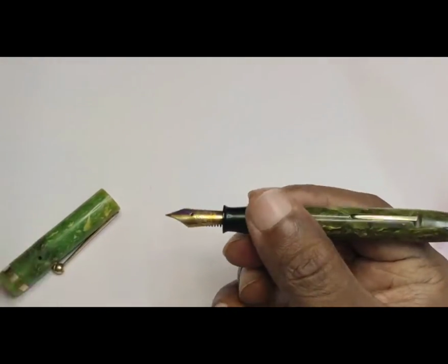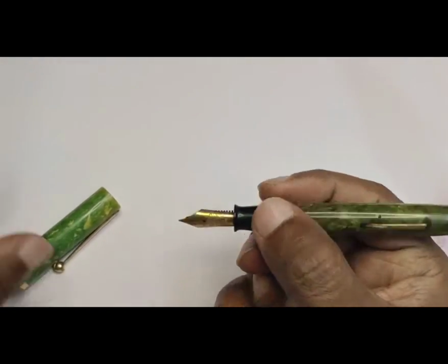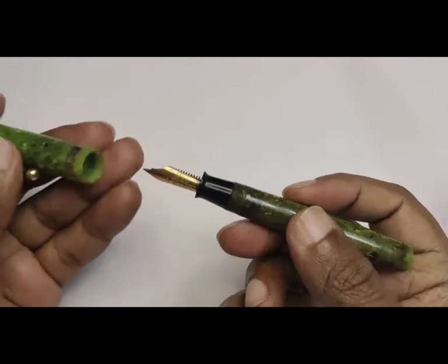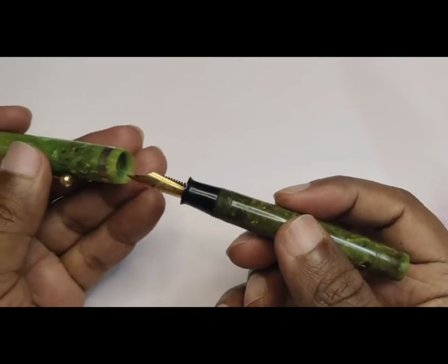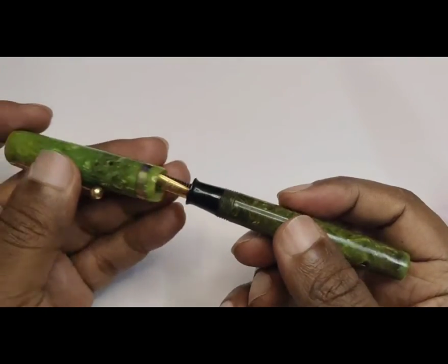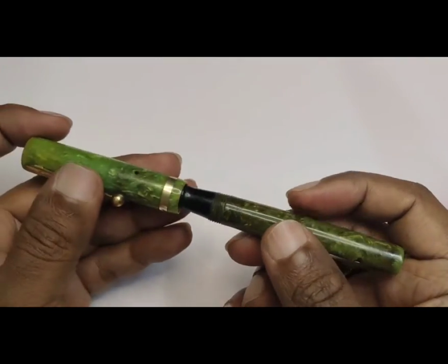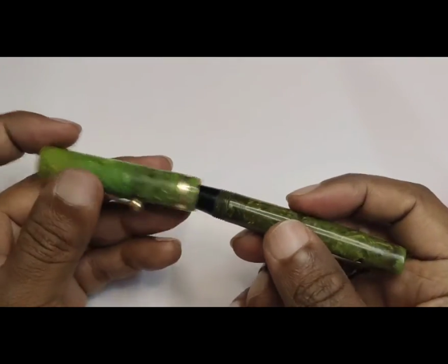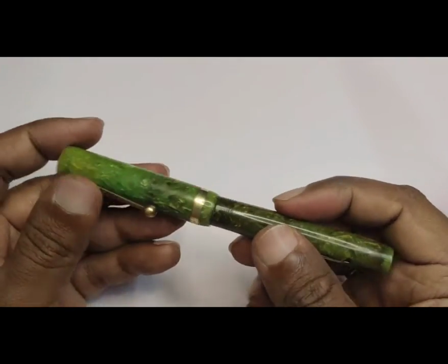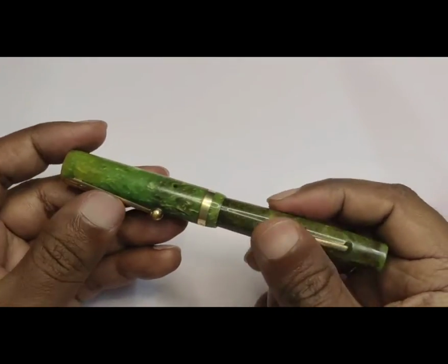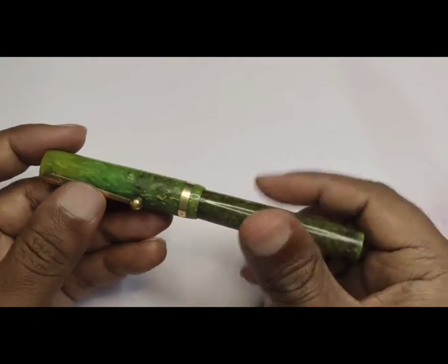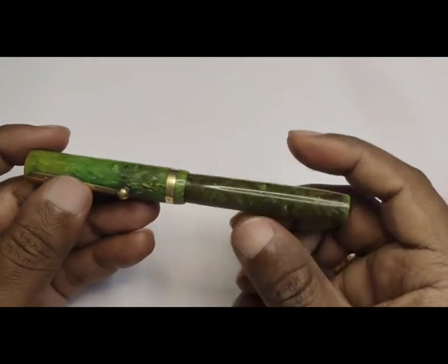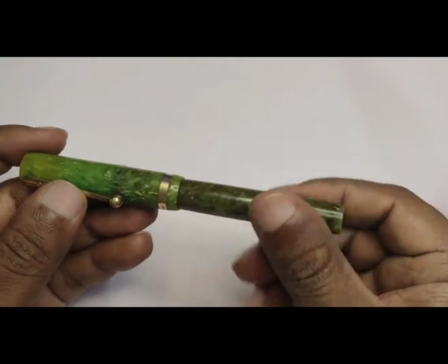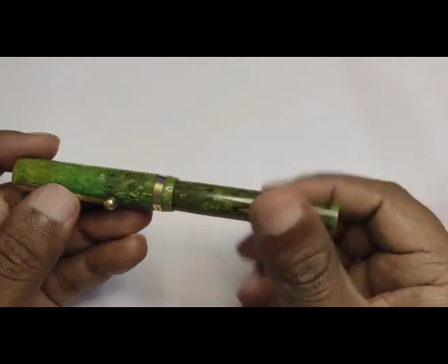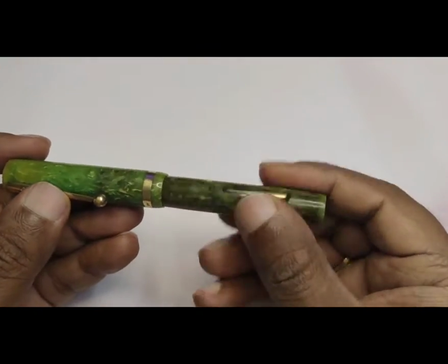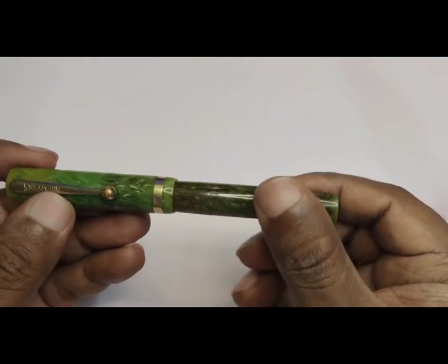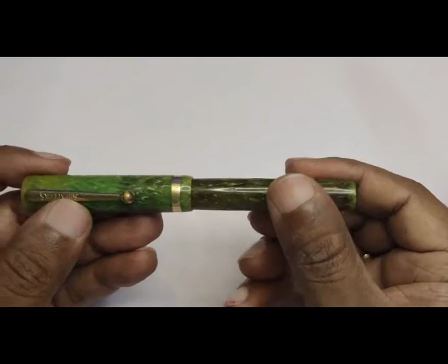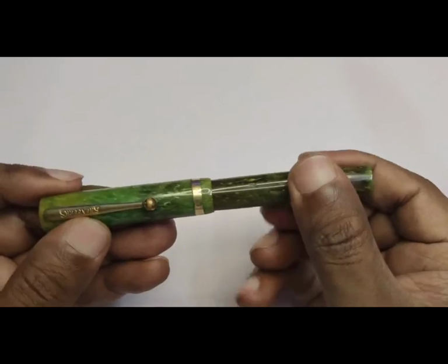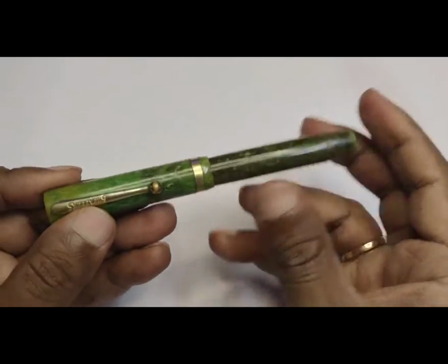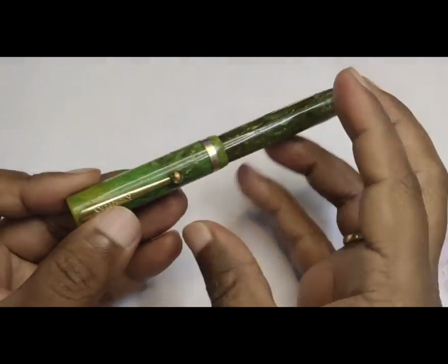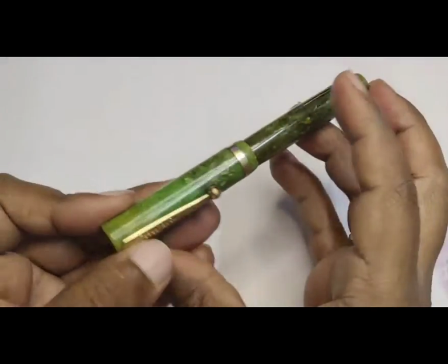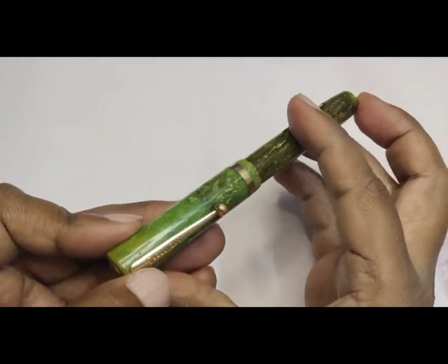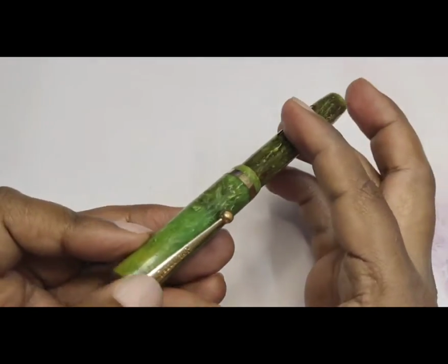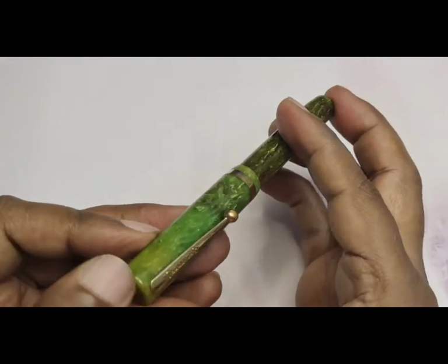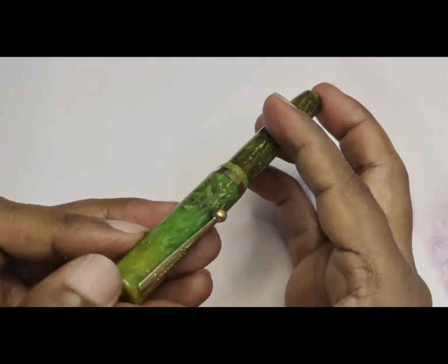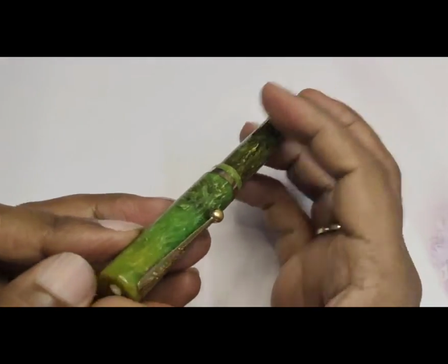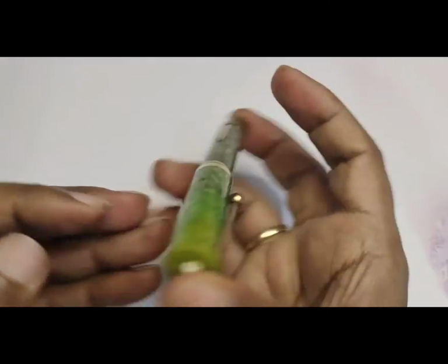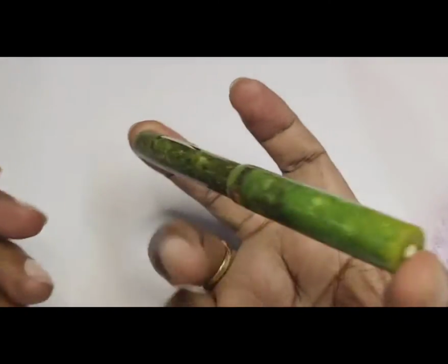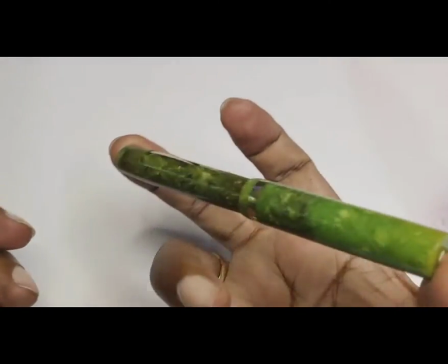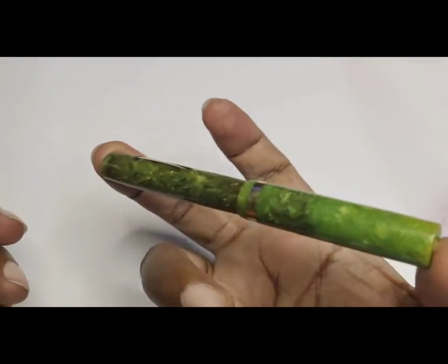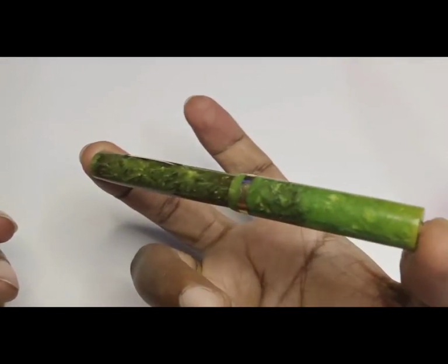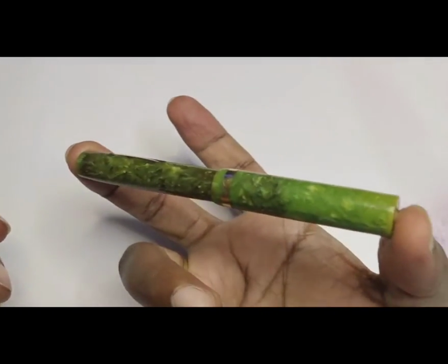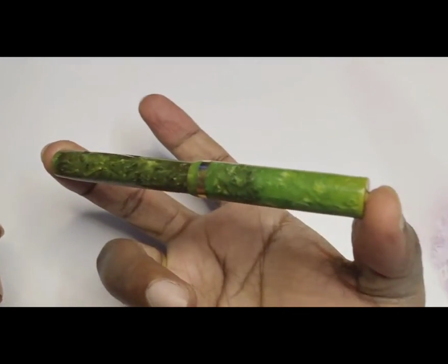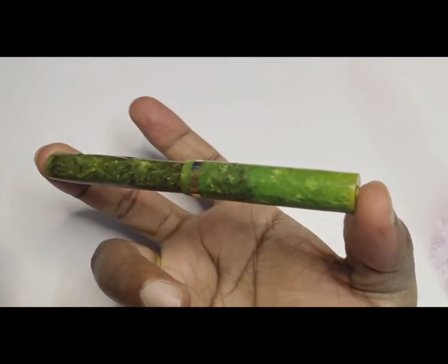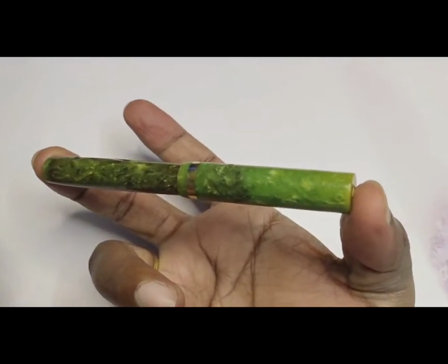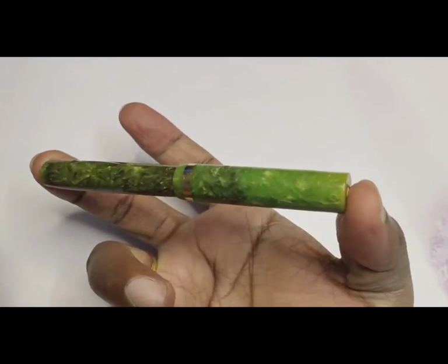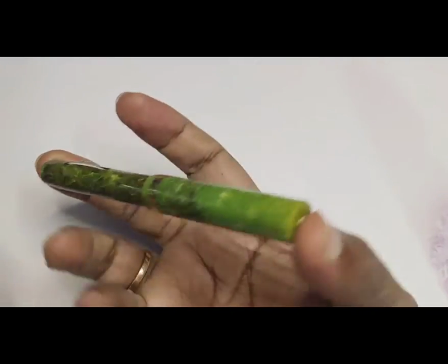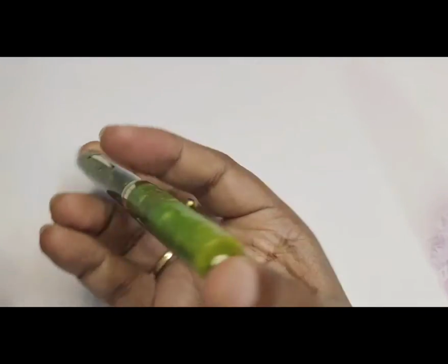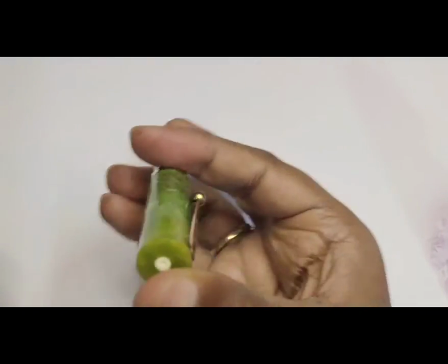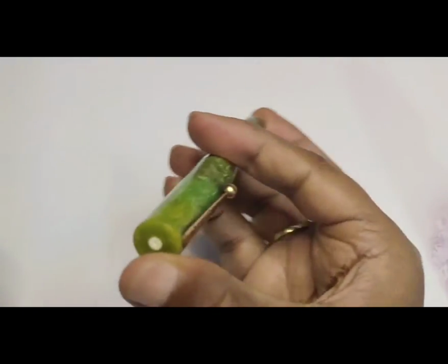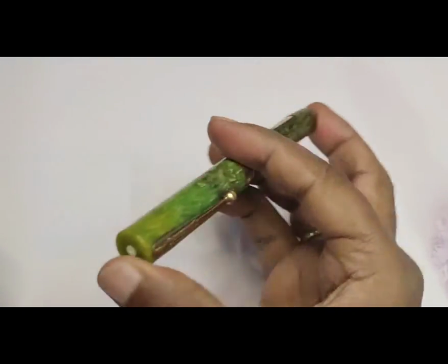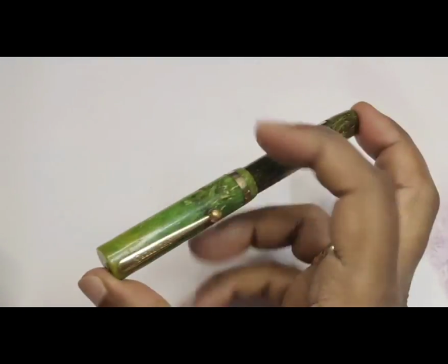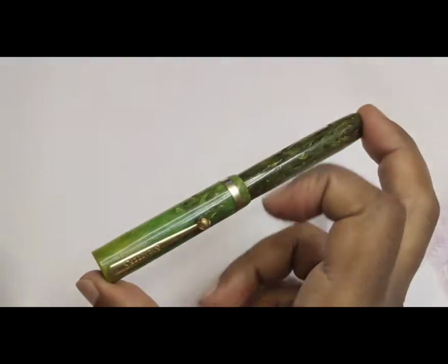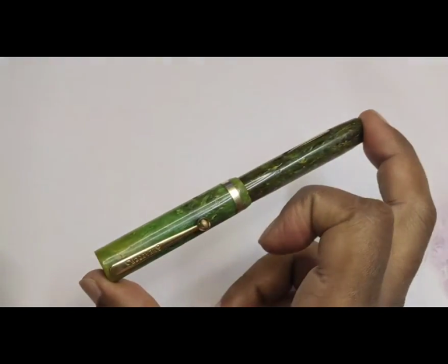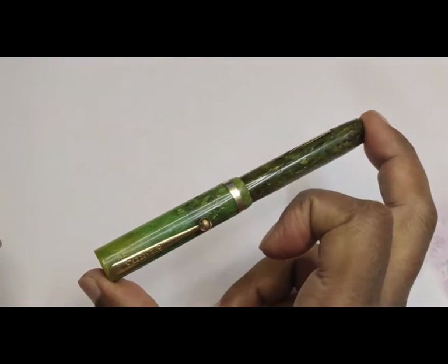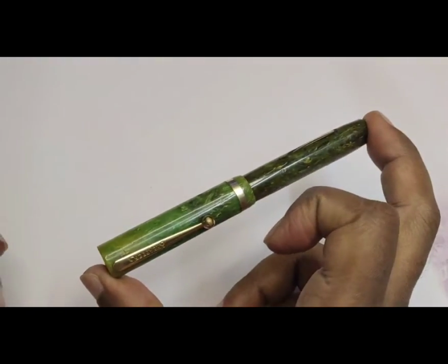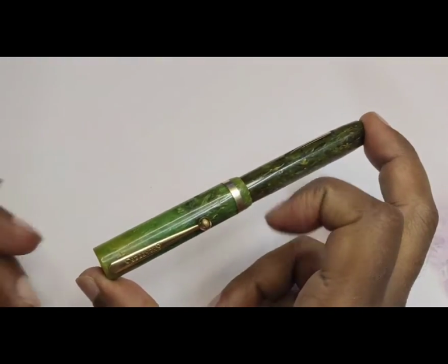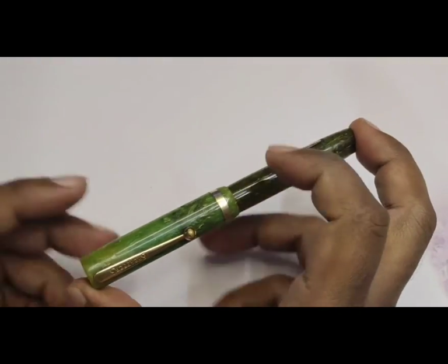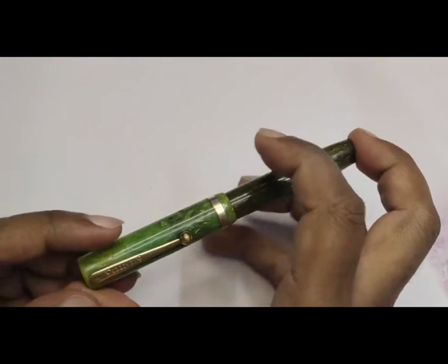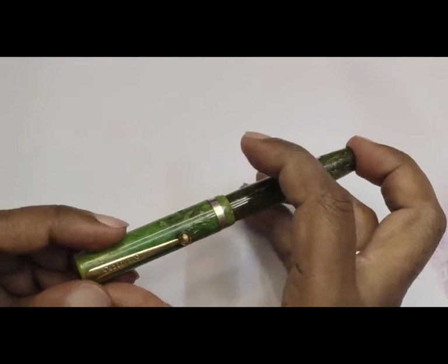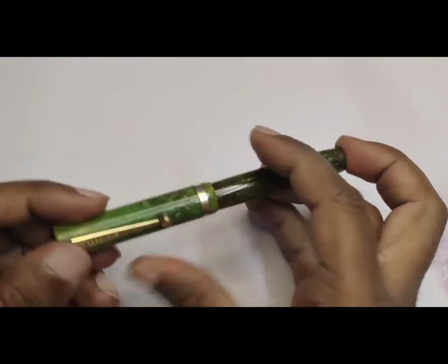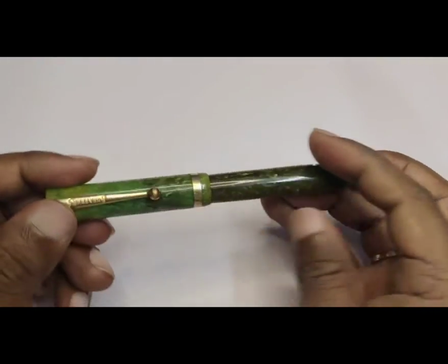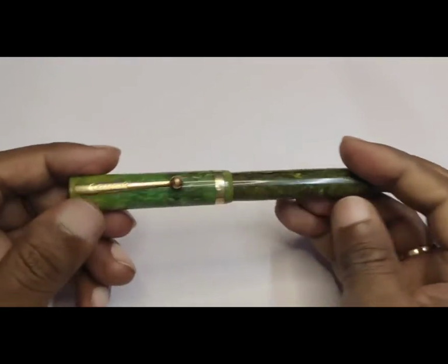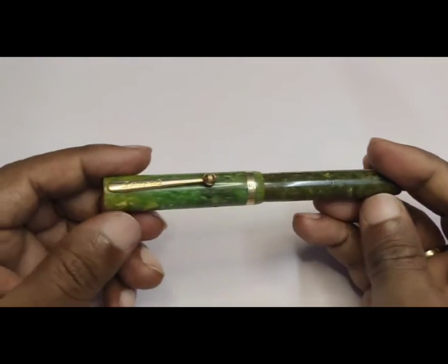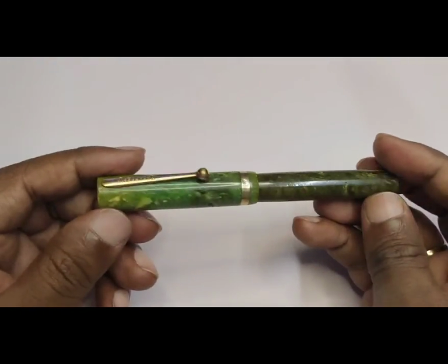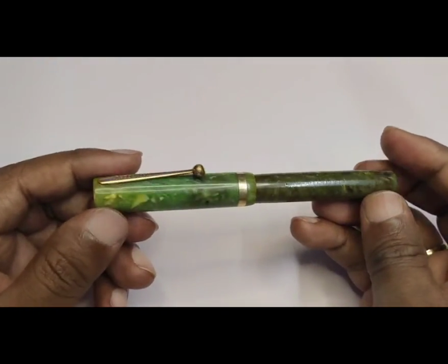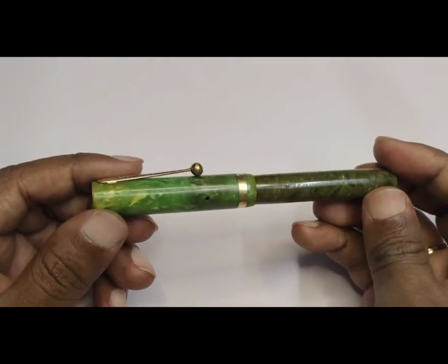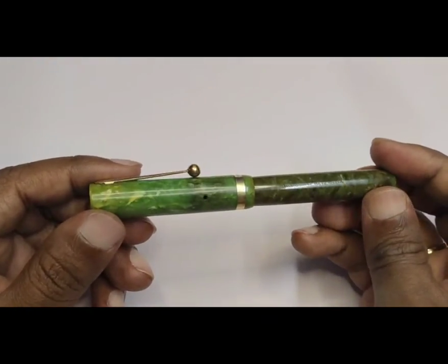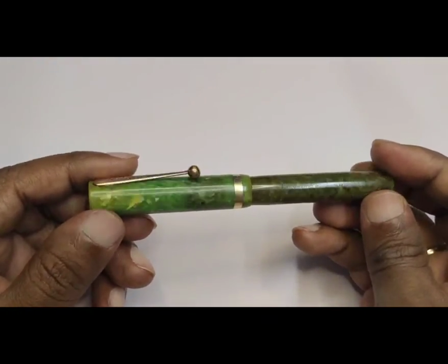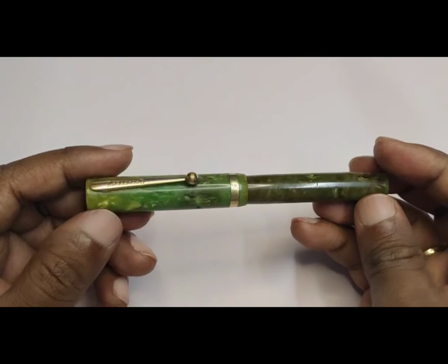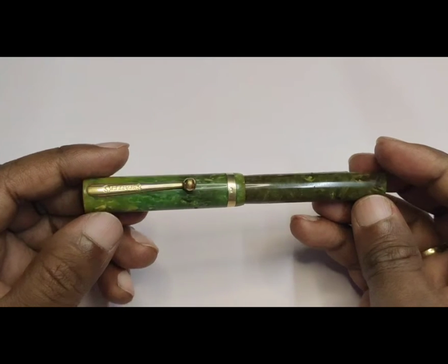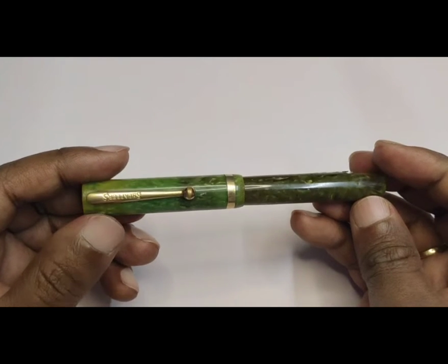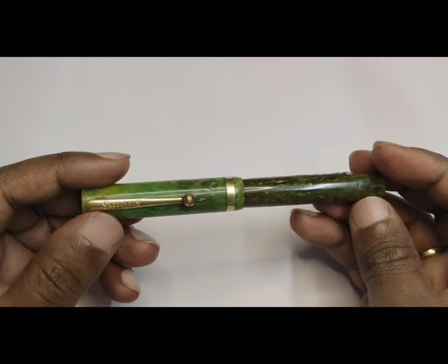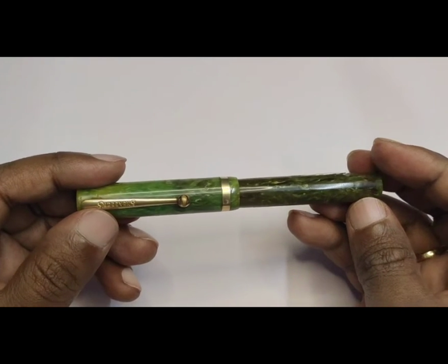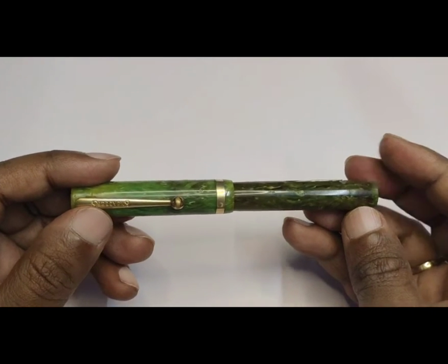This is a junior model, so it appears small in size. But if you post the cap on the back end, the size becomes comfortable to write with.